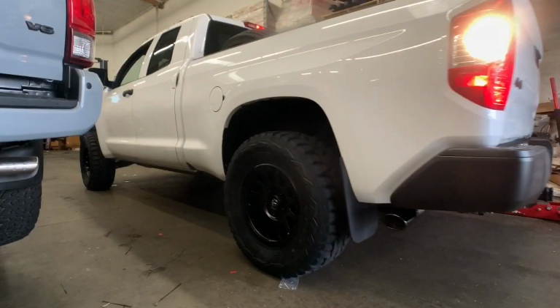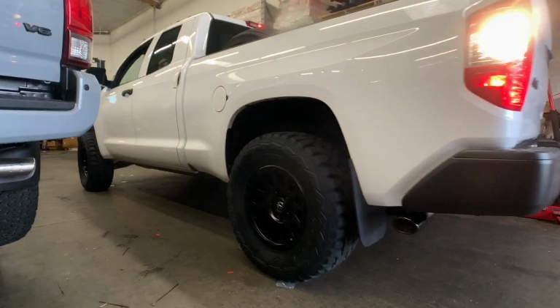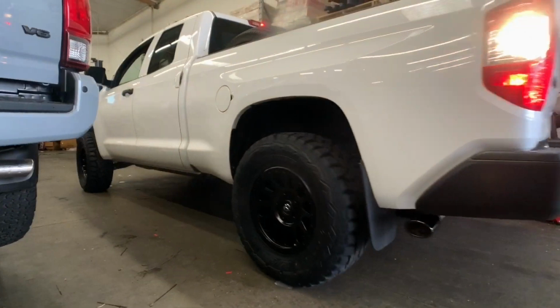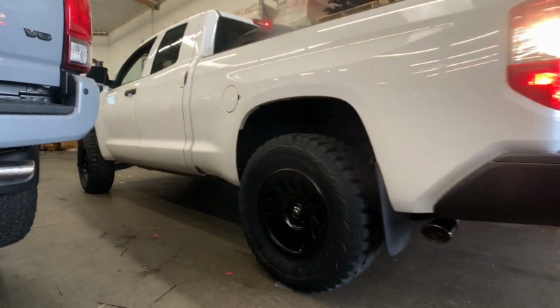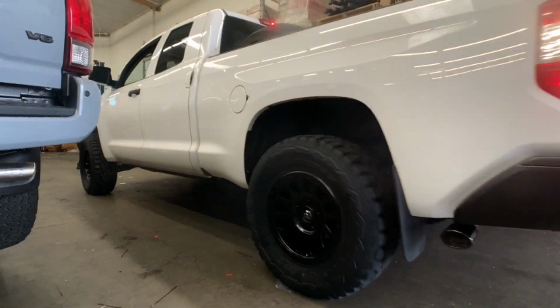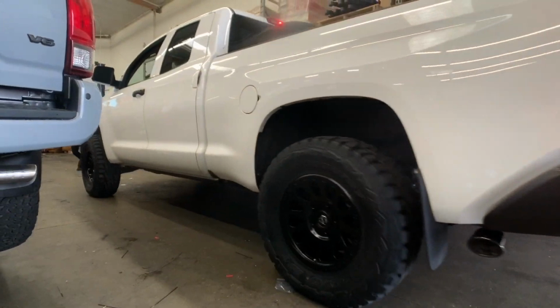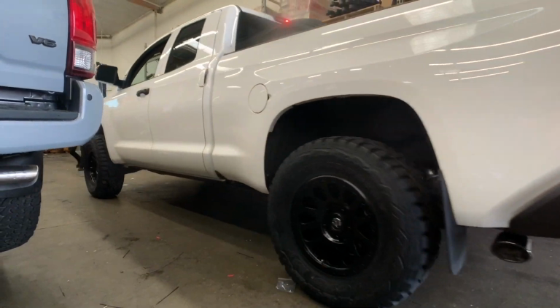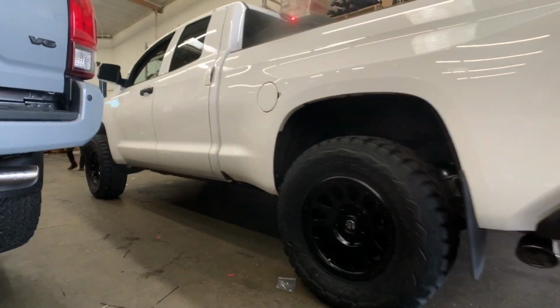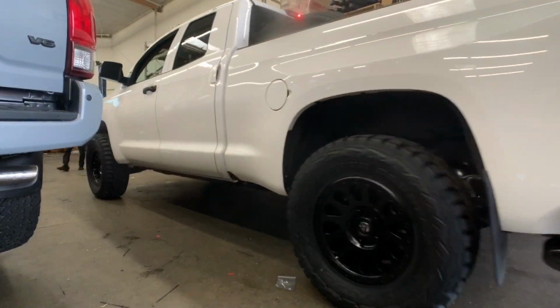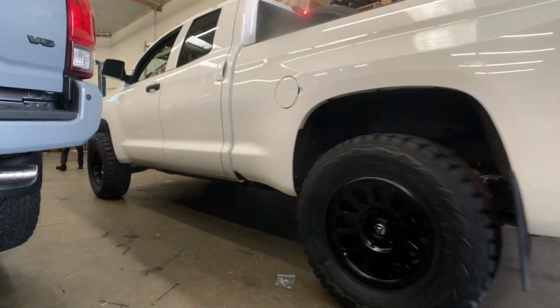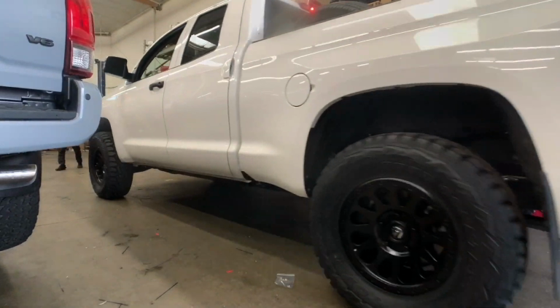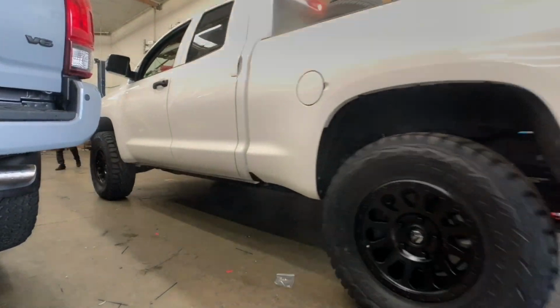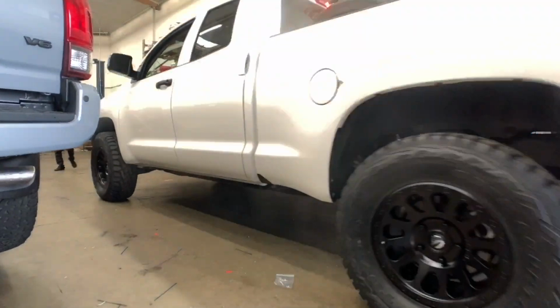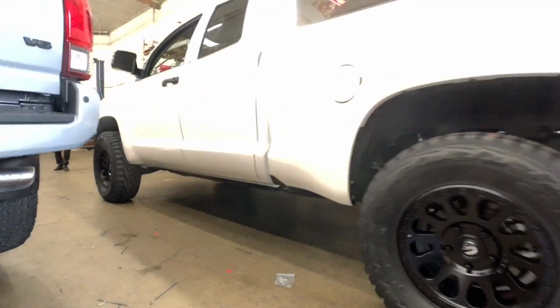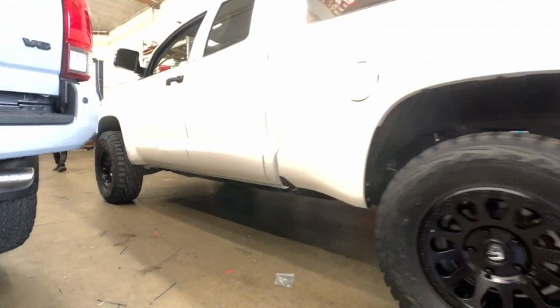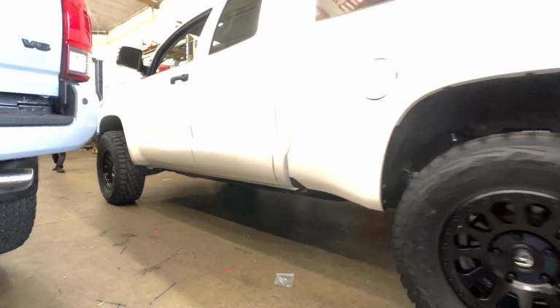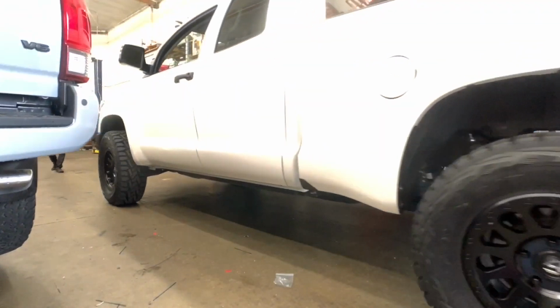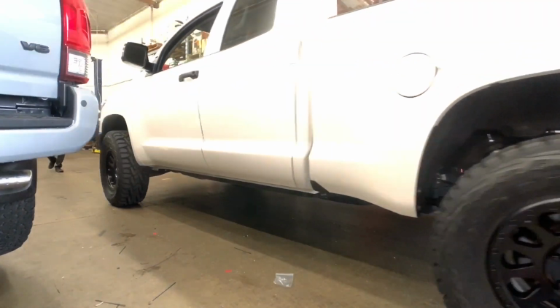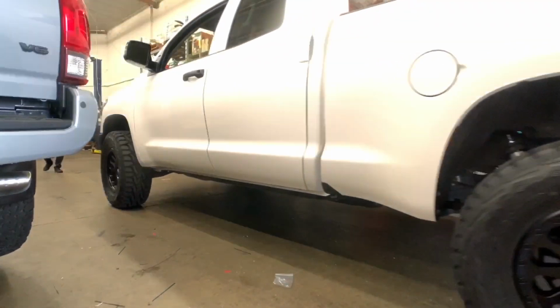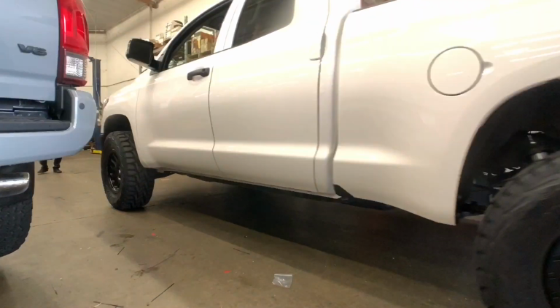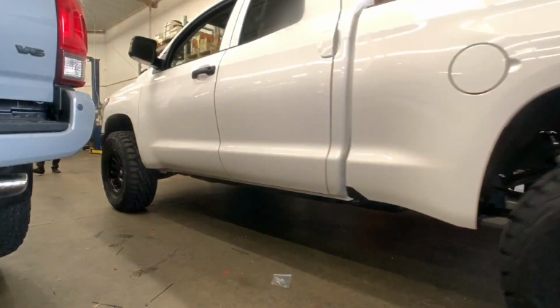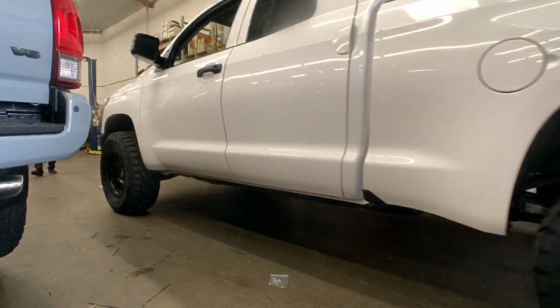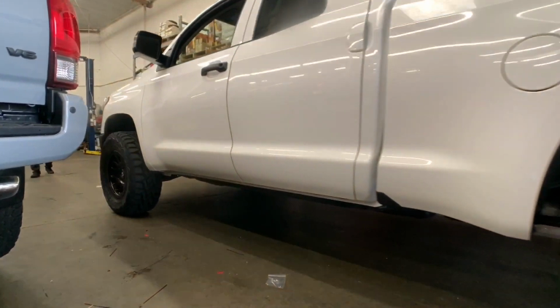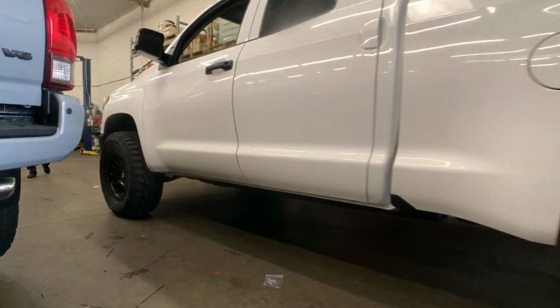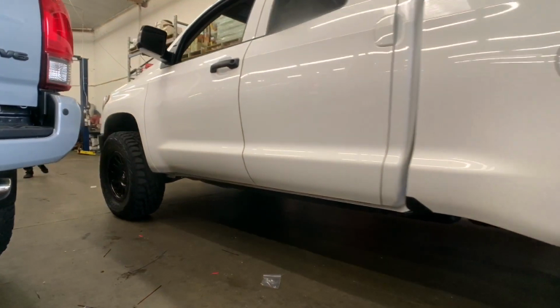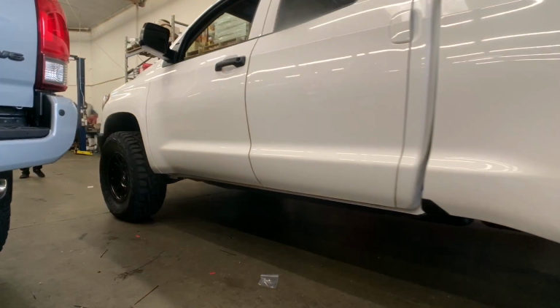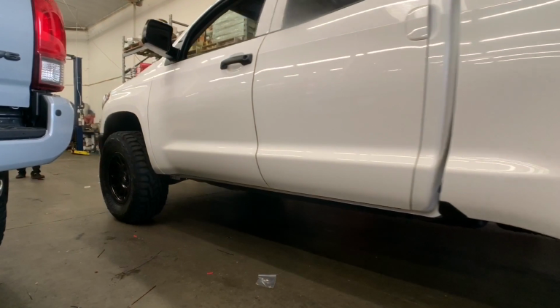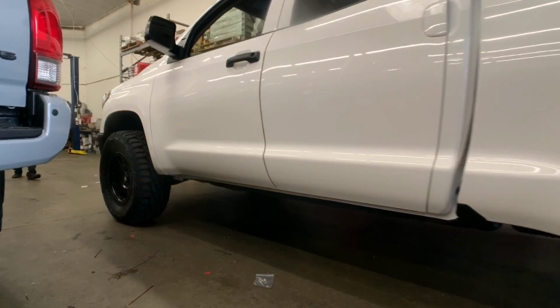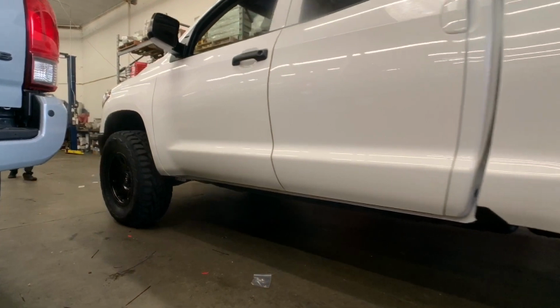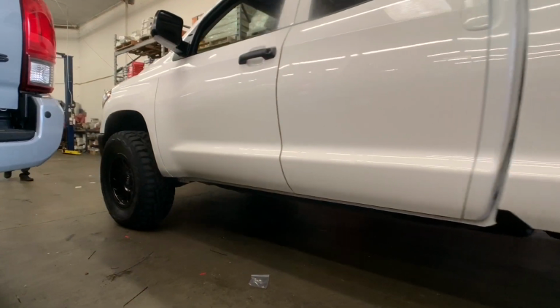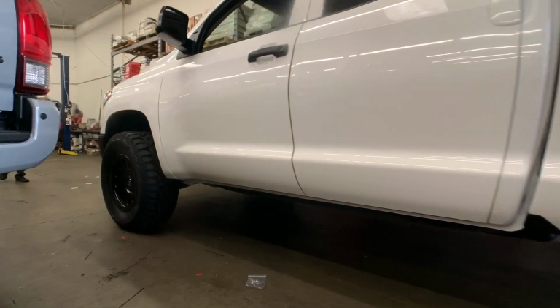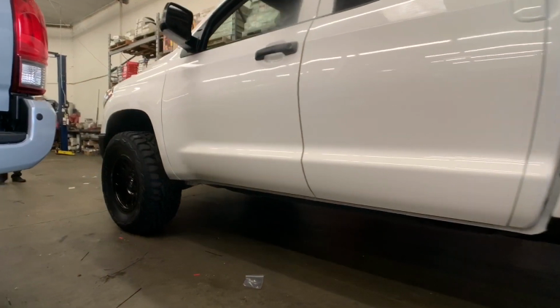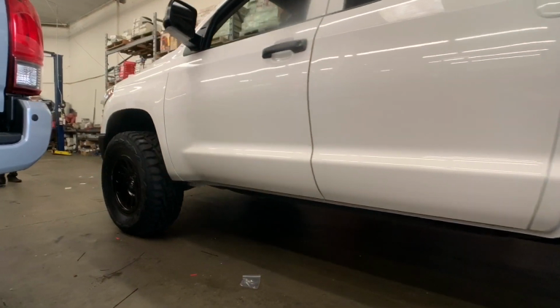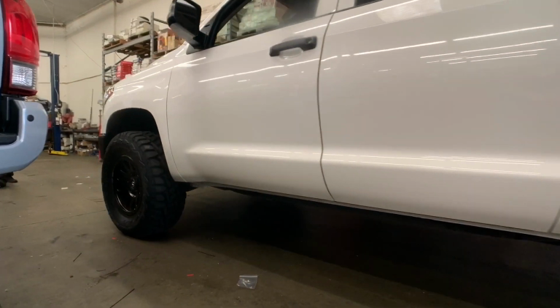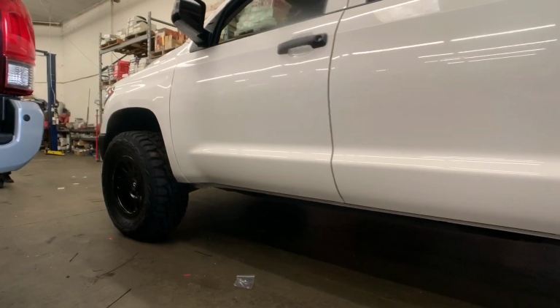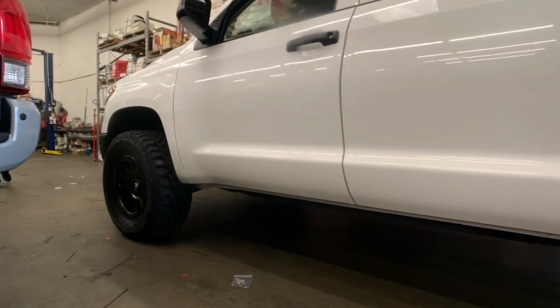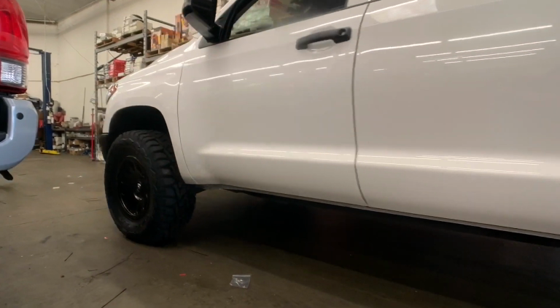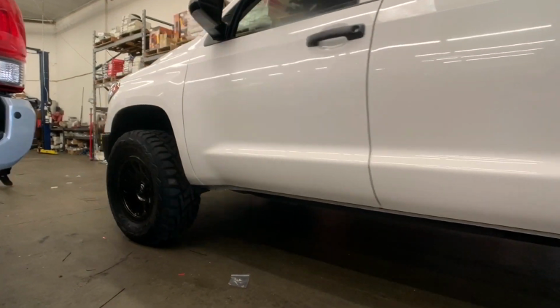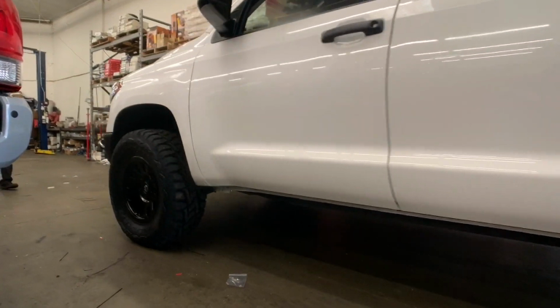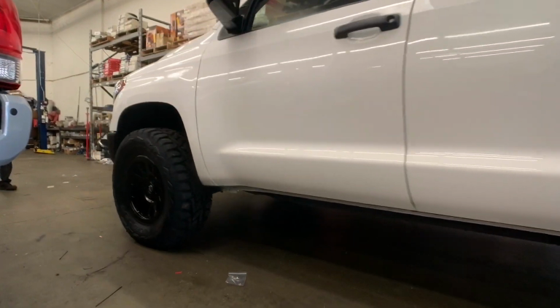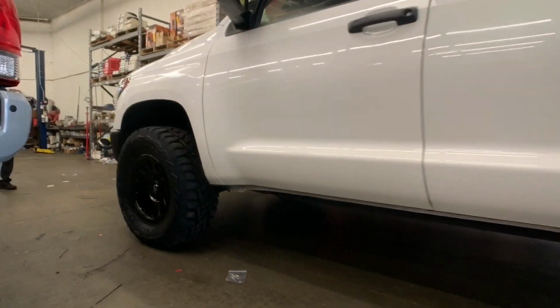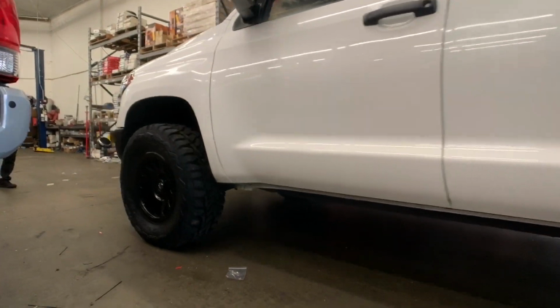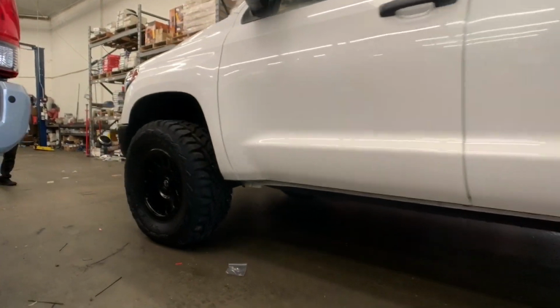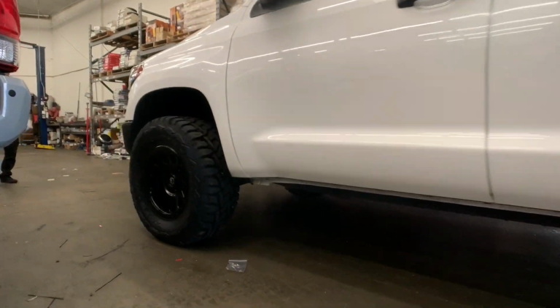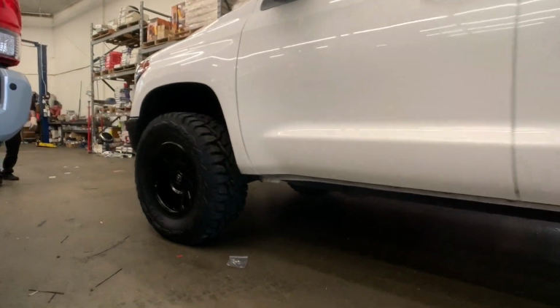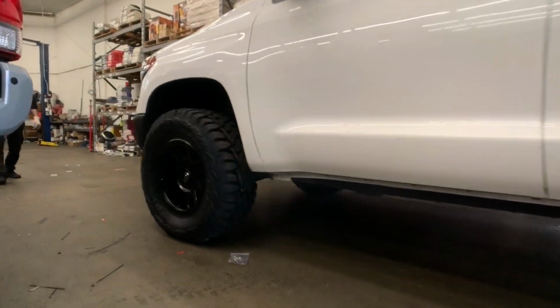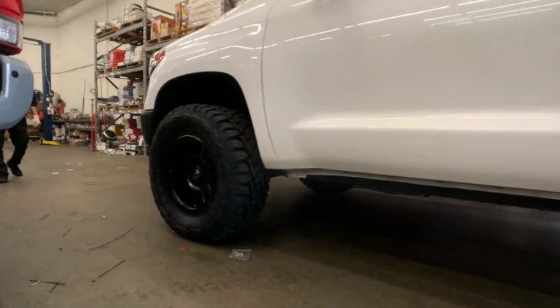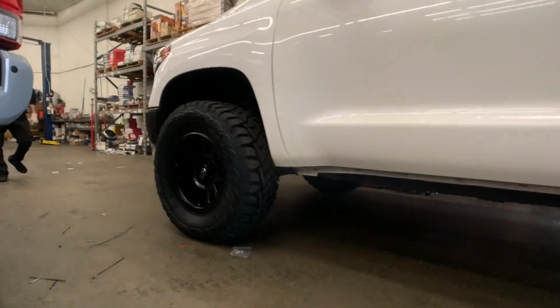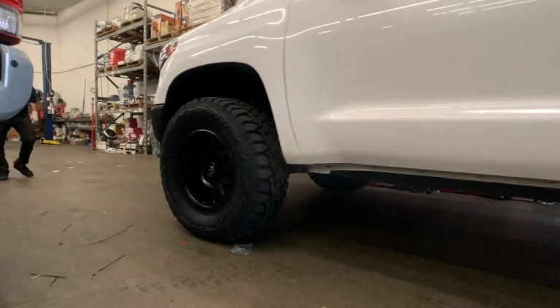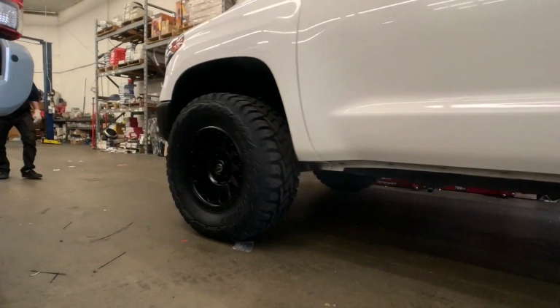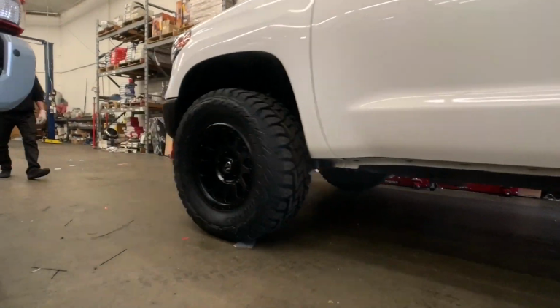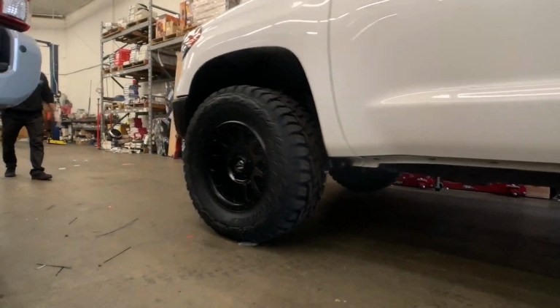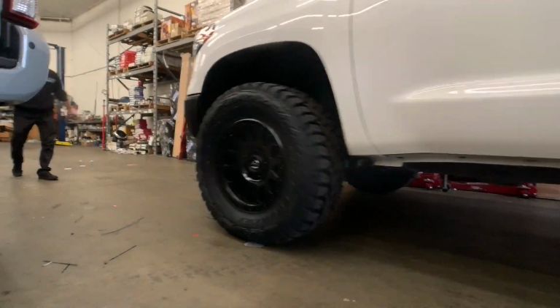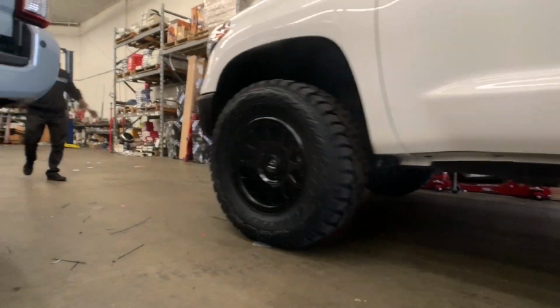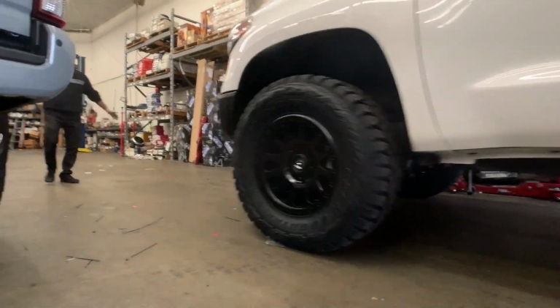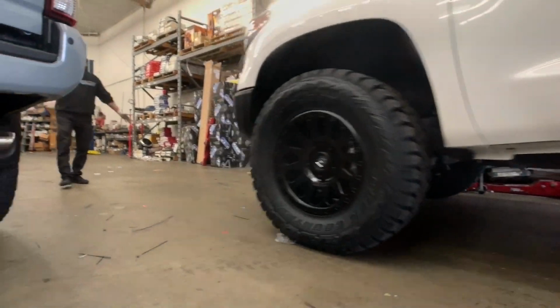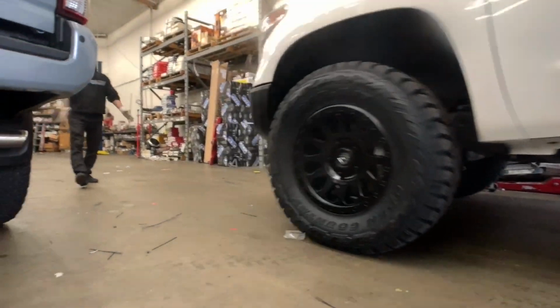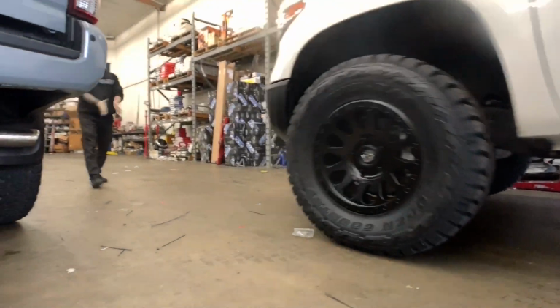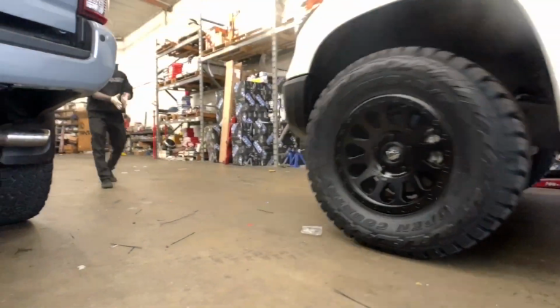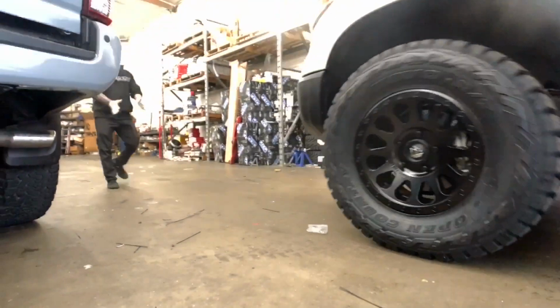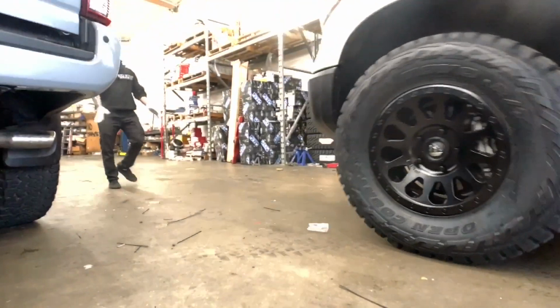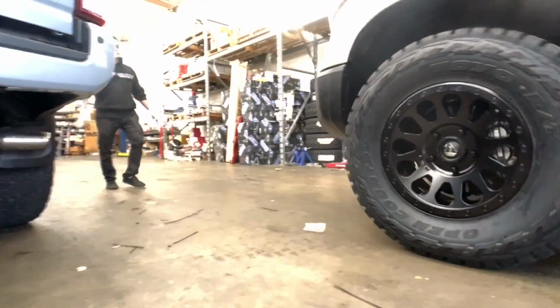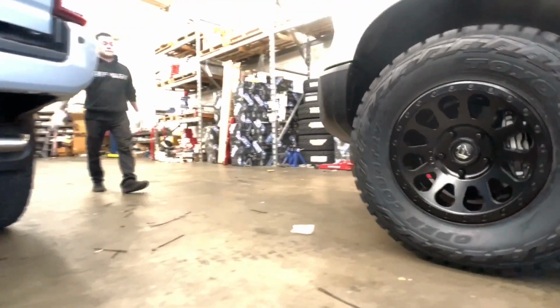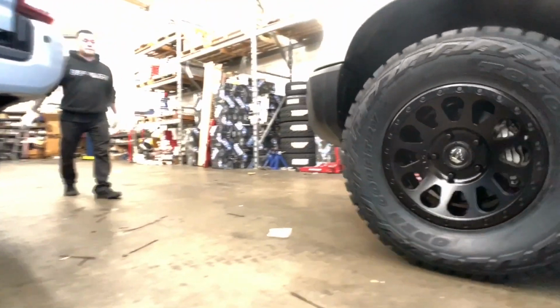Here's a Tundra double cab that we did last week. We'll be posting the video of this one sometime later this week or the next.